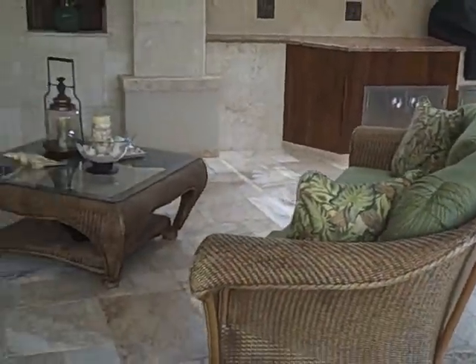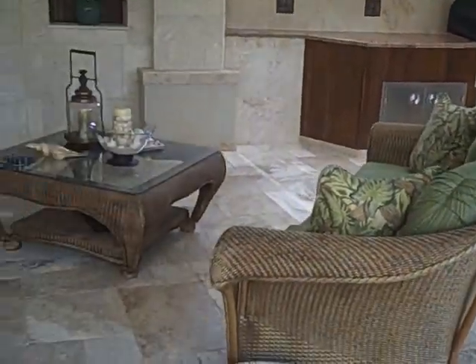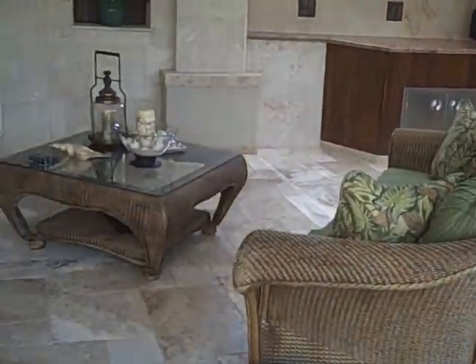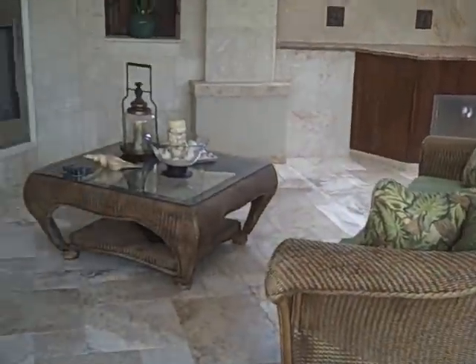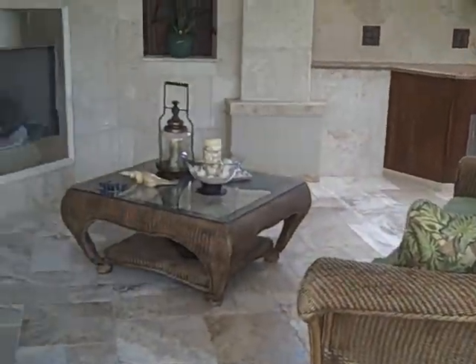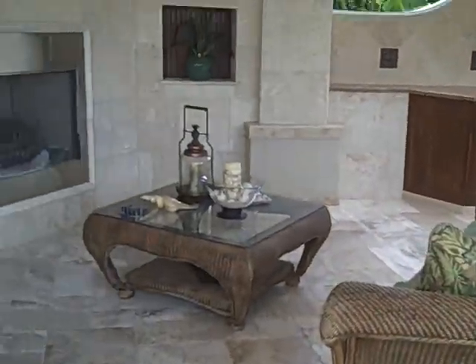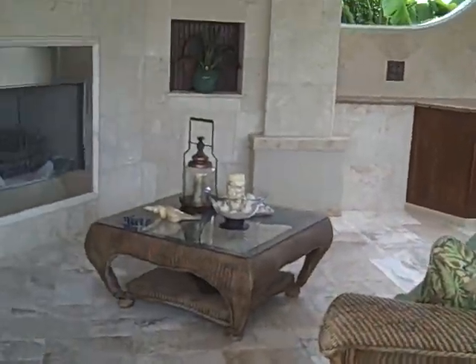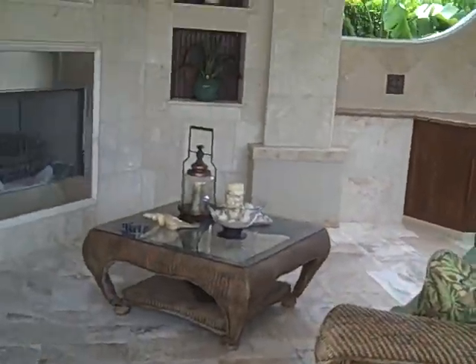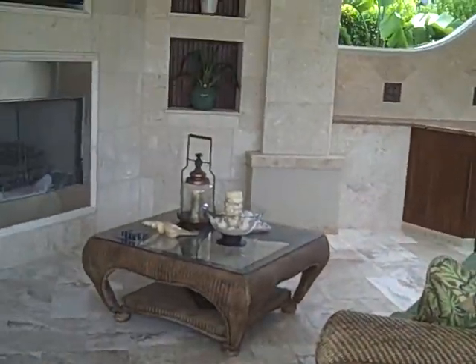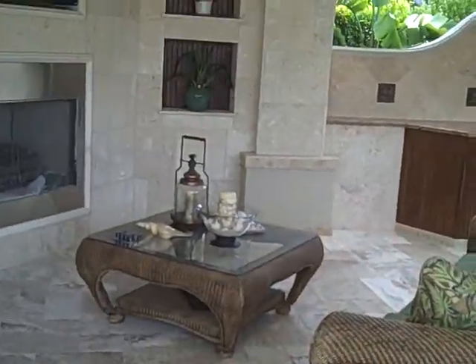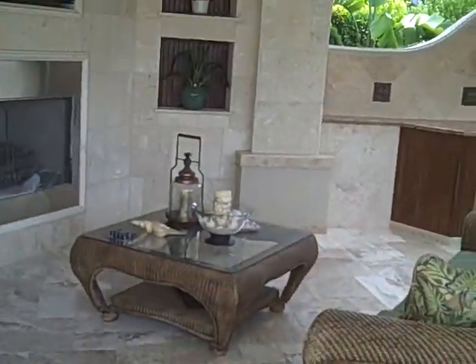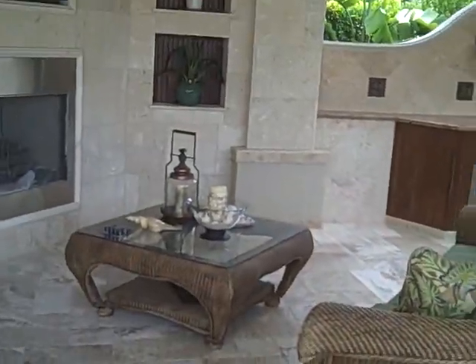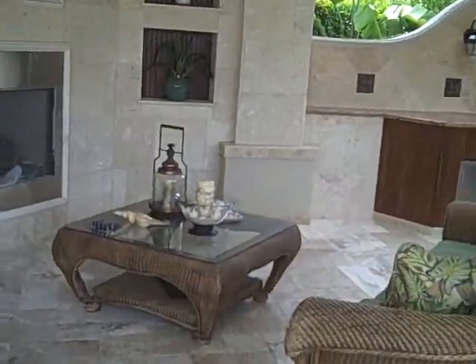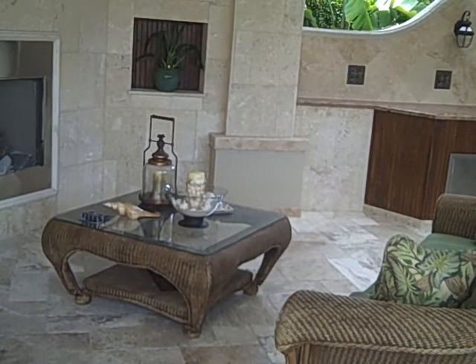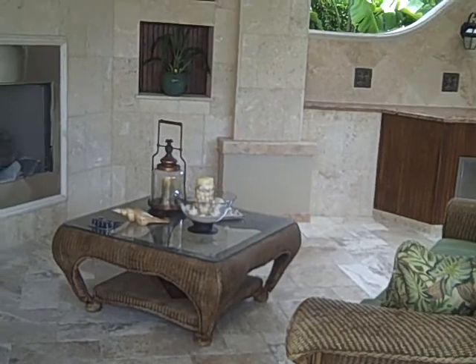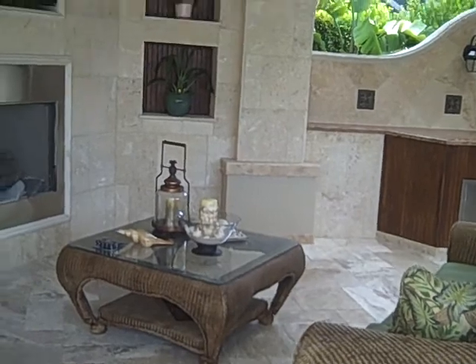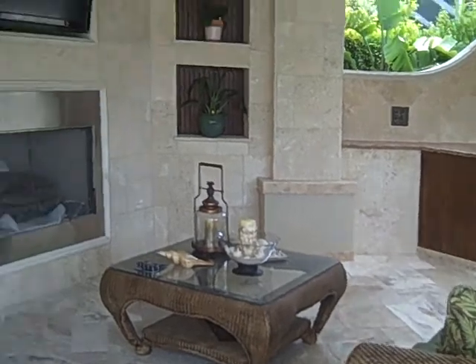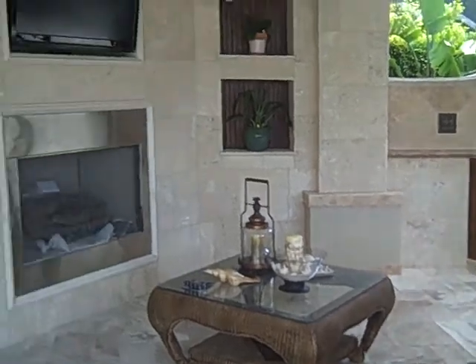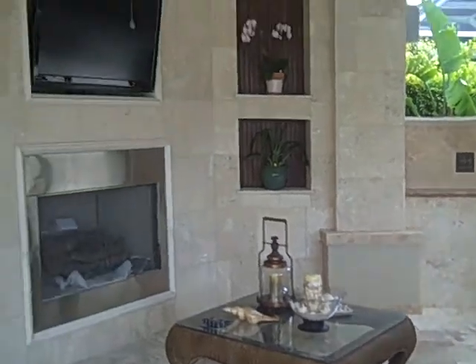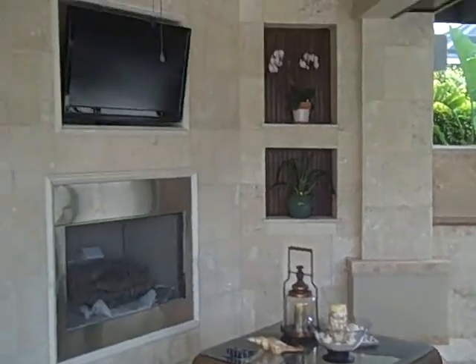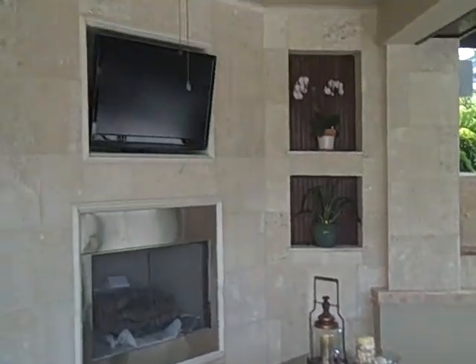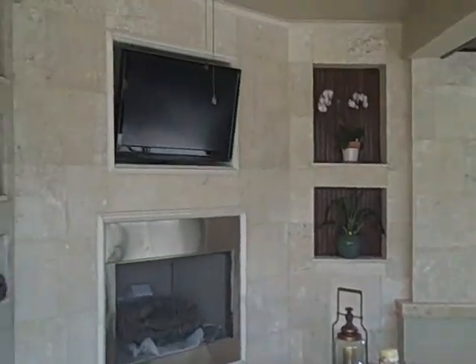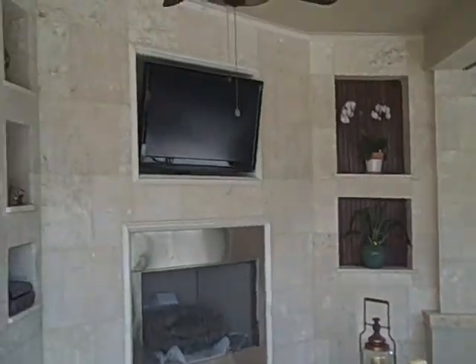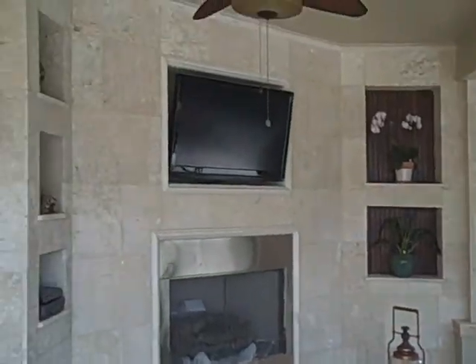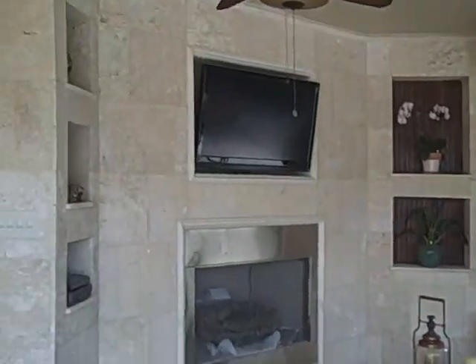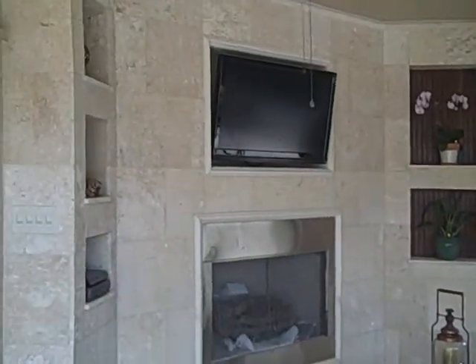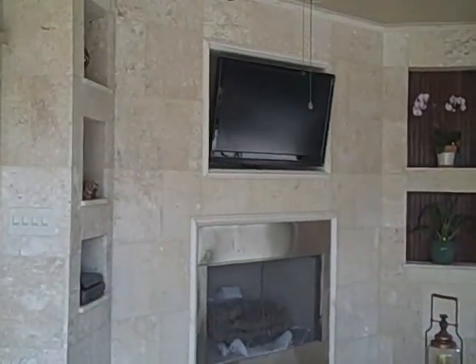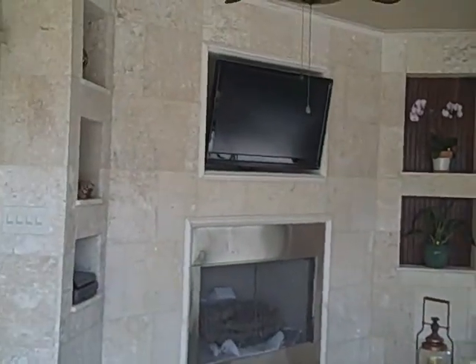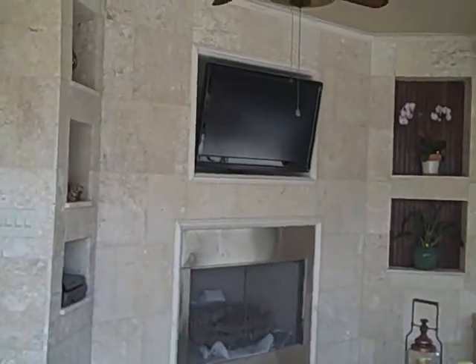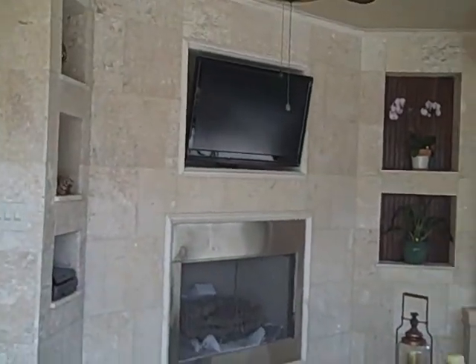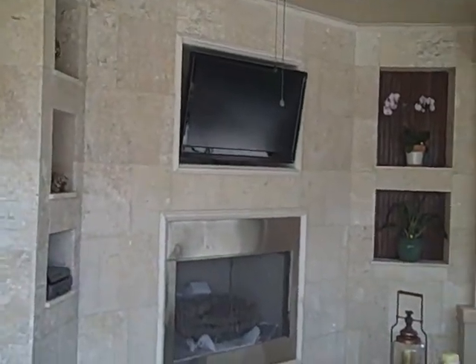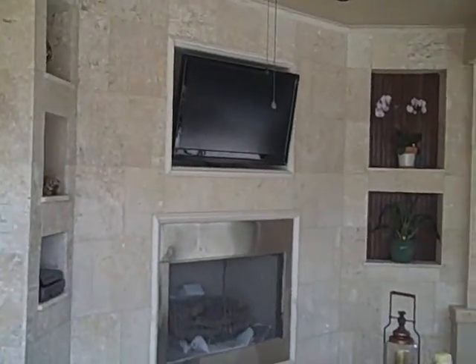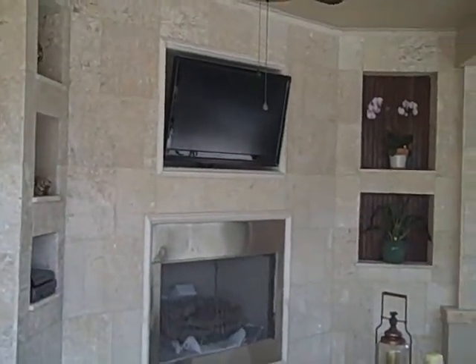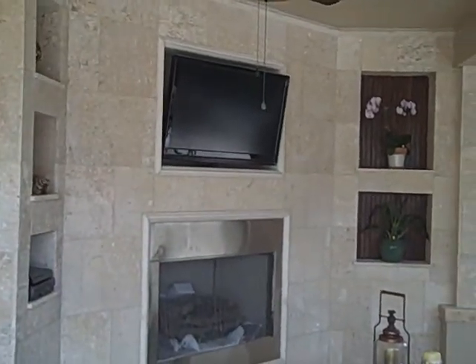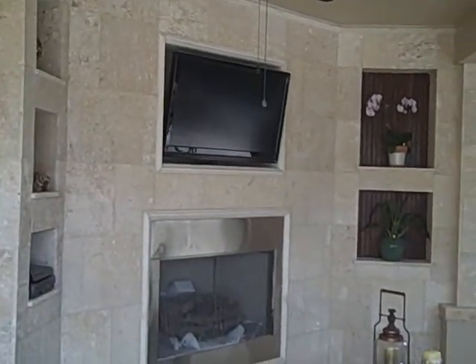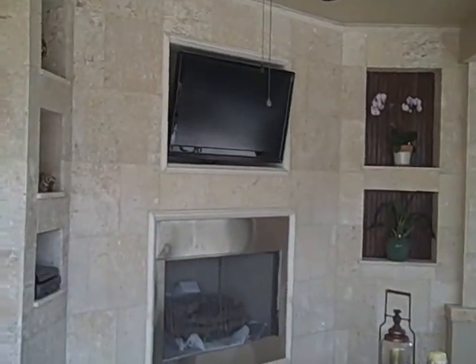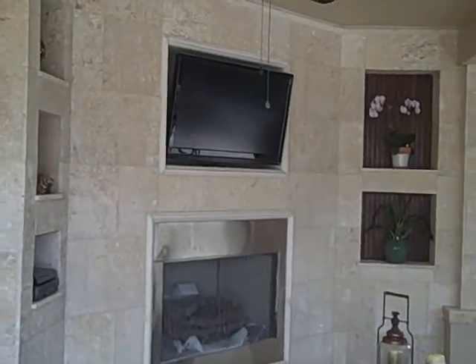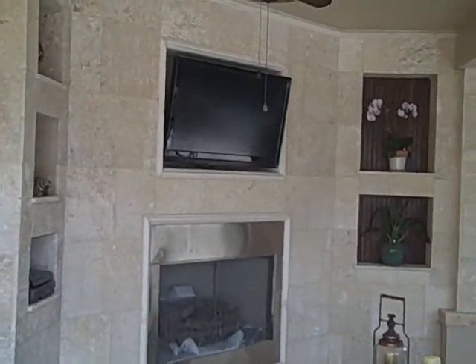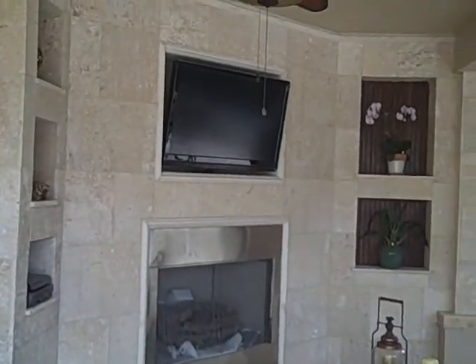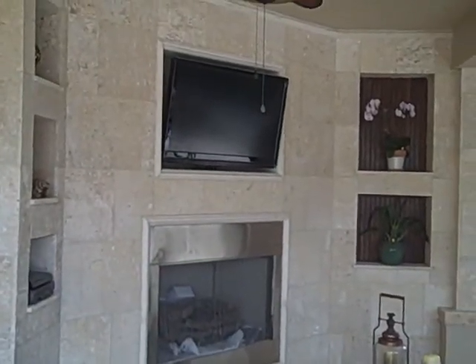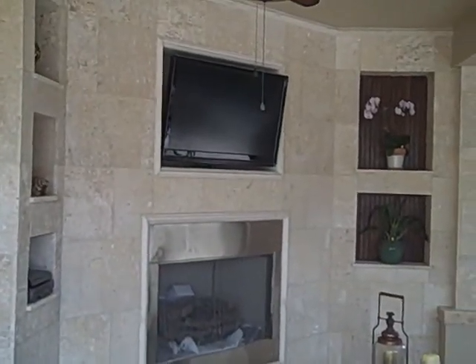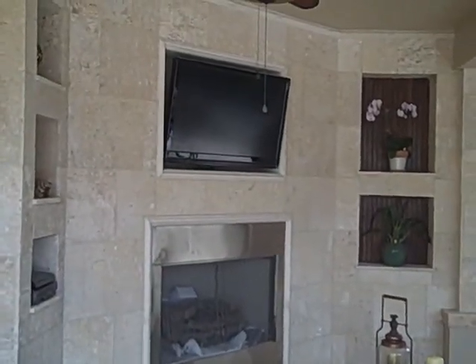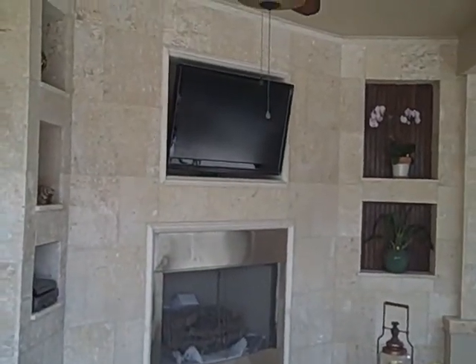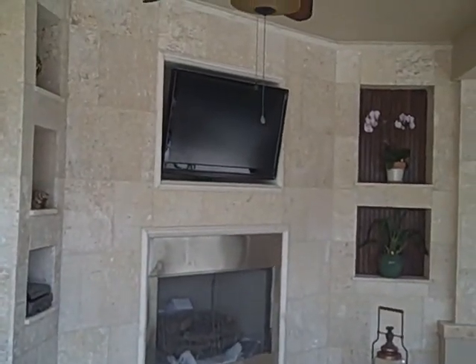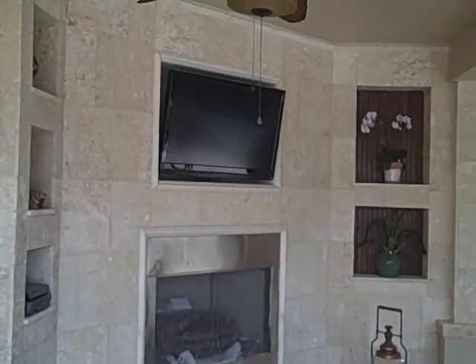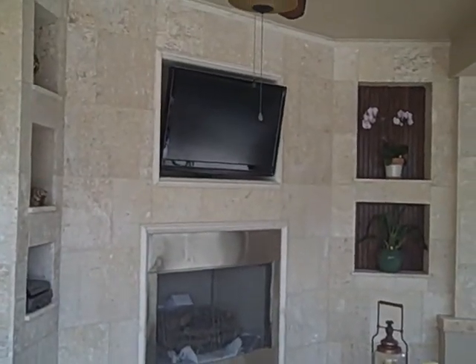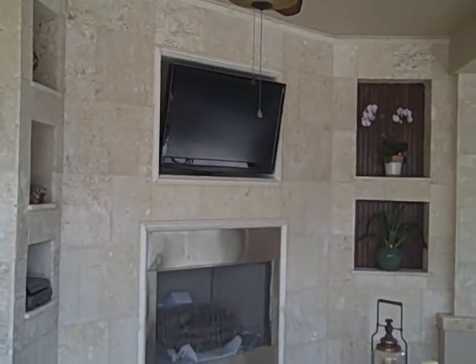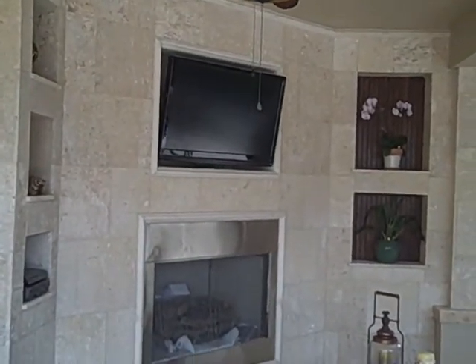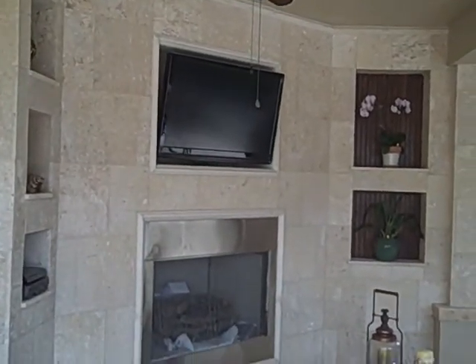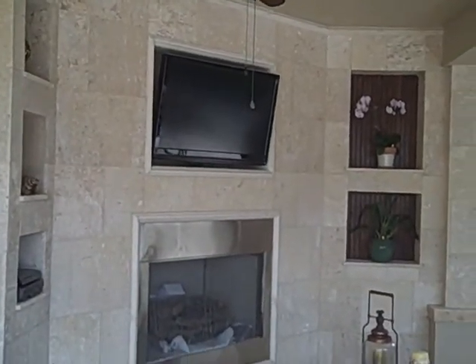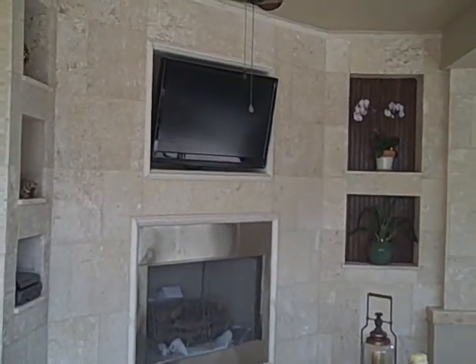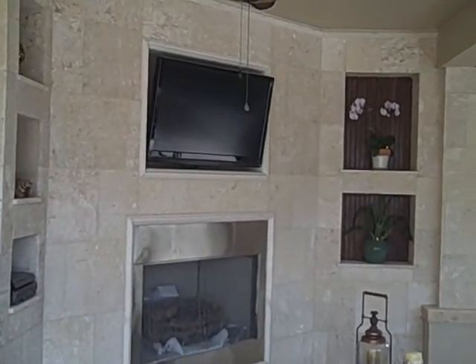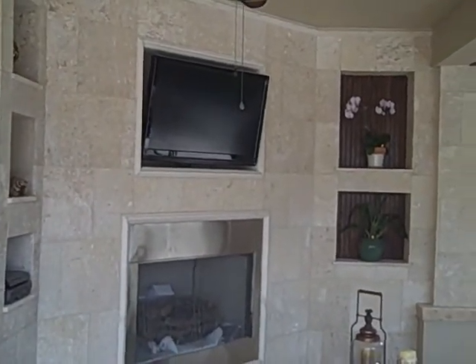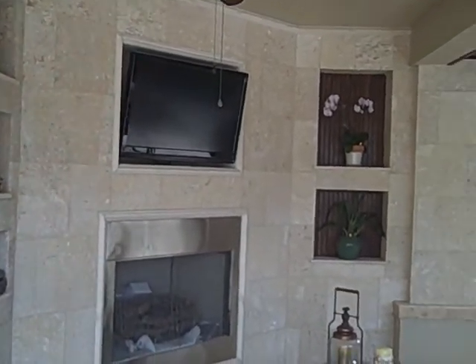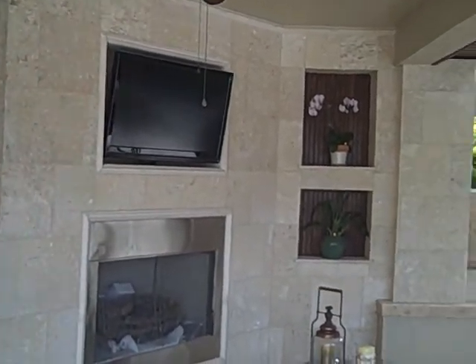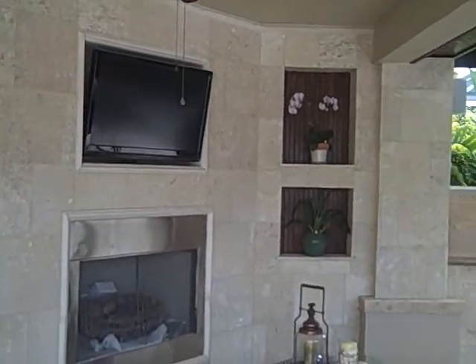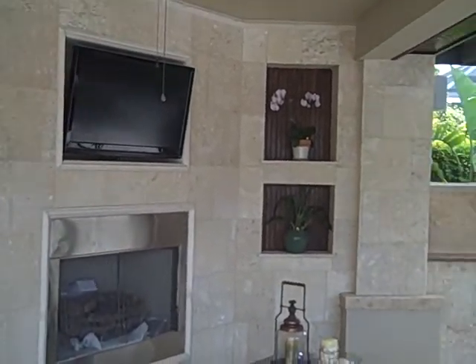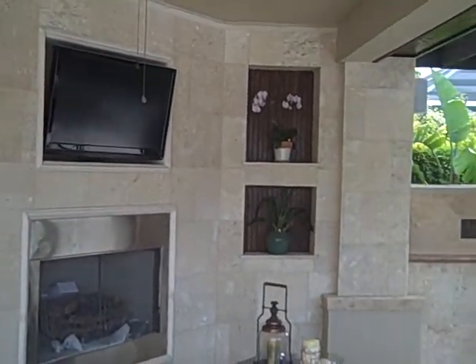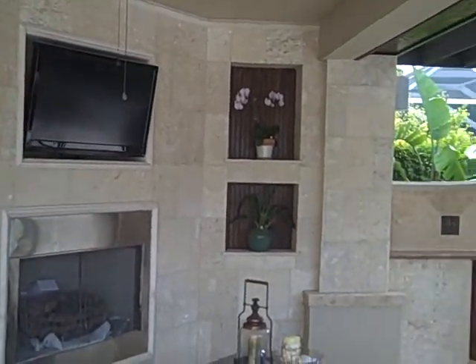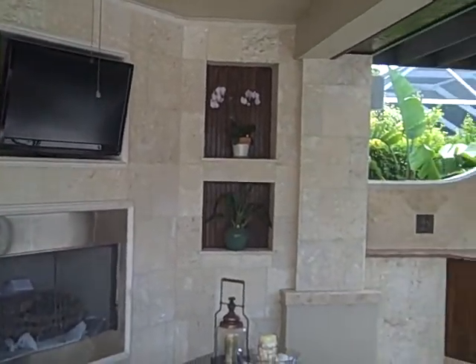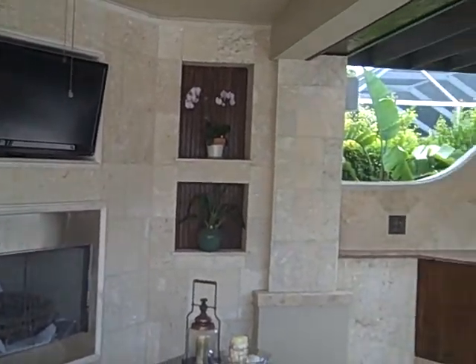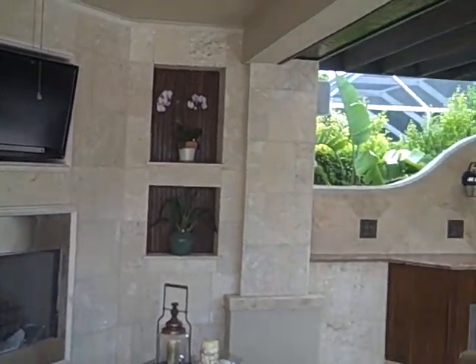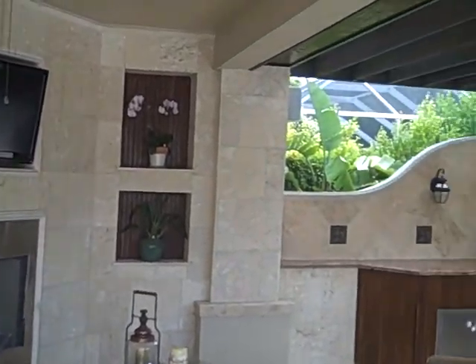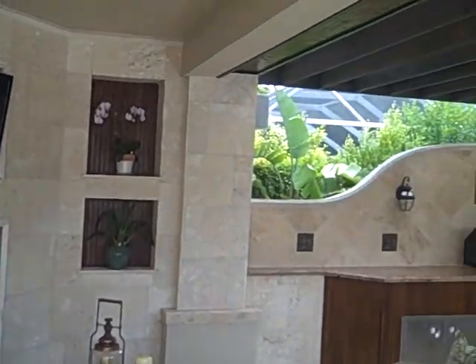Always remember, if you can tuck away that TV, you can hang out and relax outside while you're watching your favorite game.